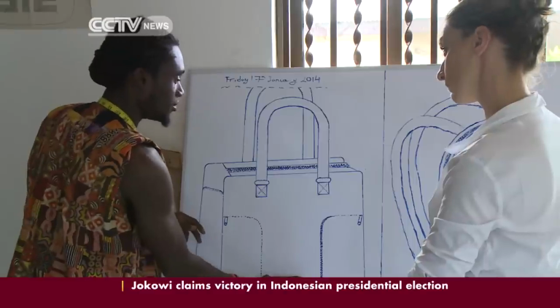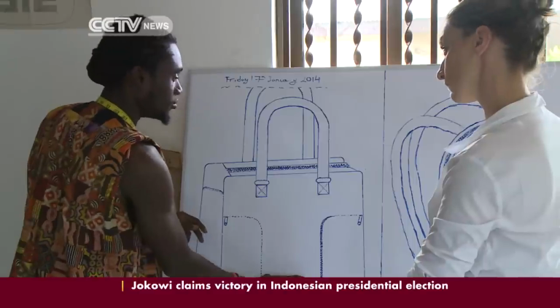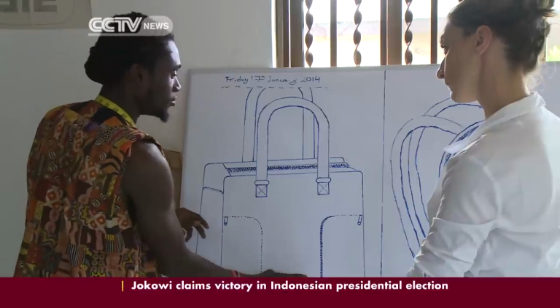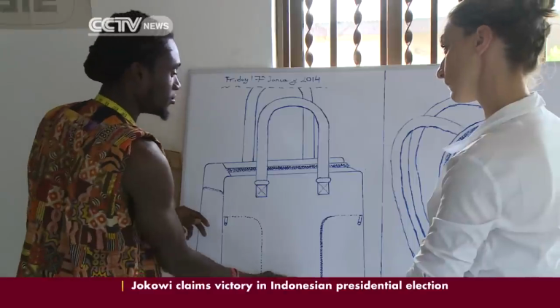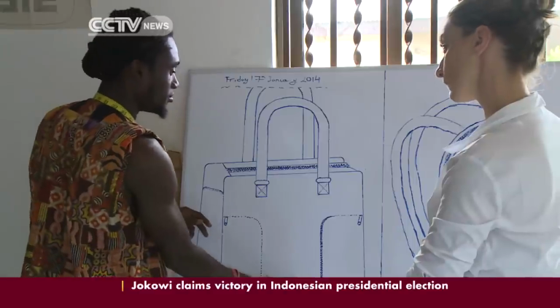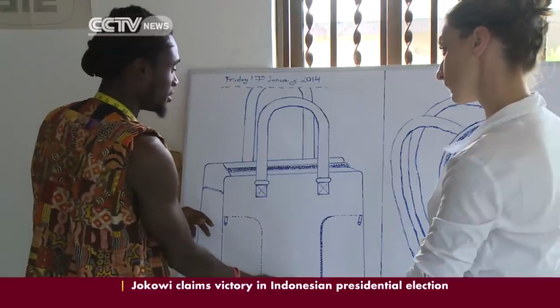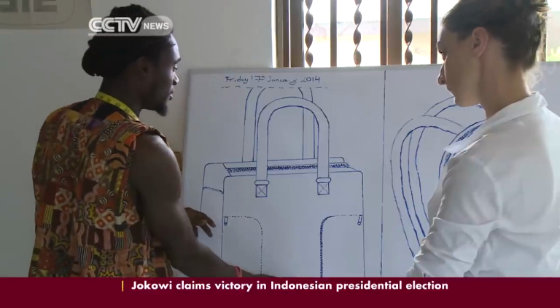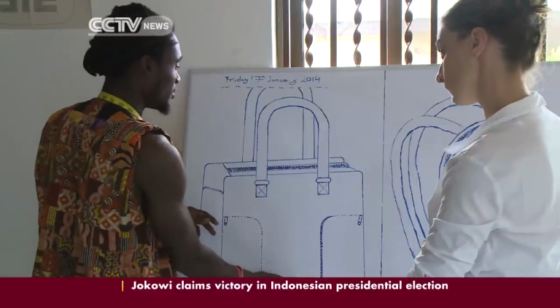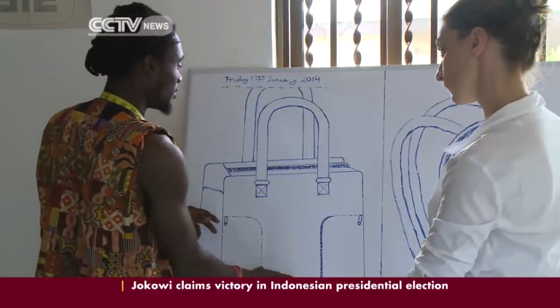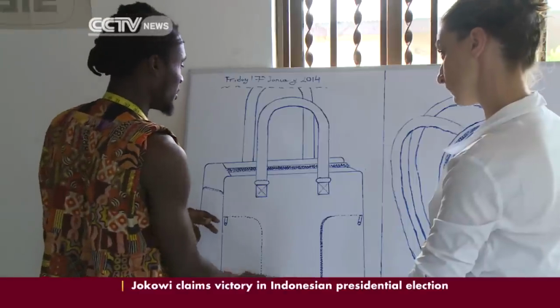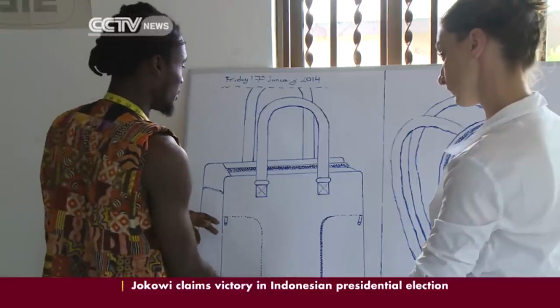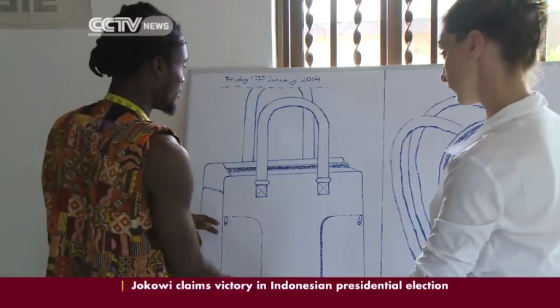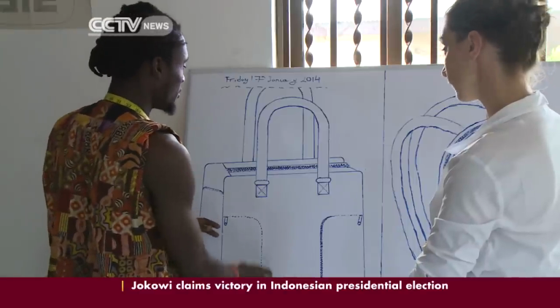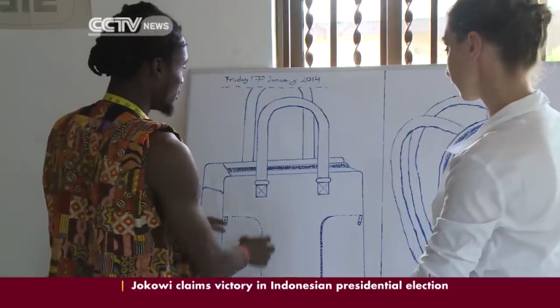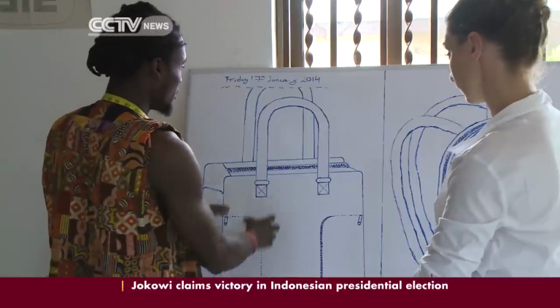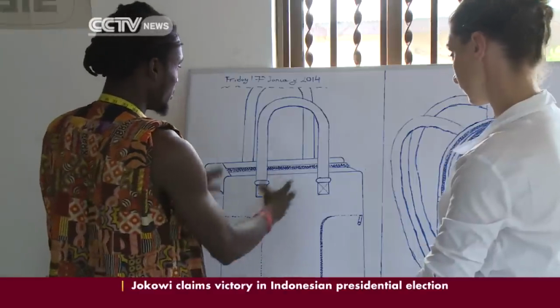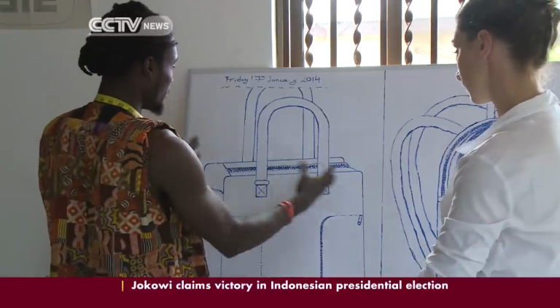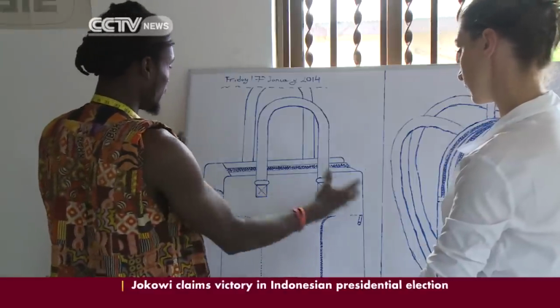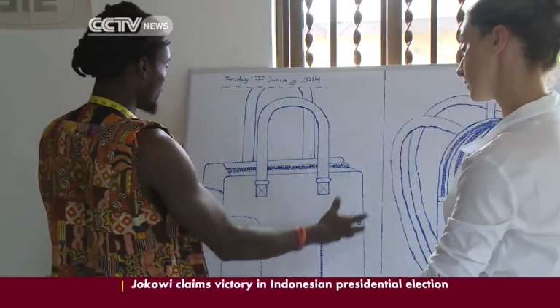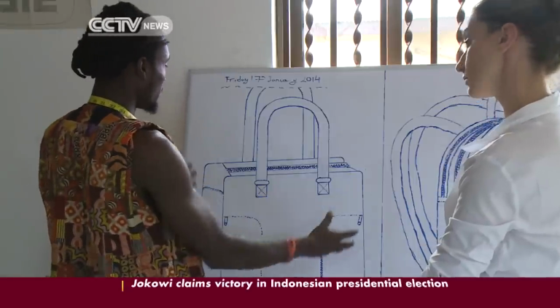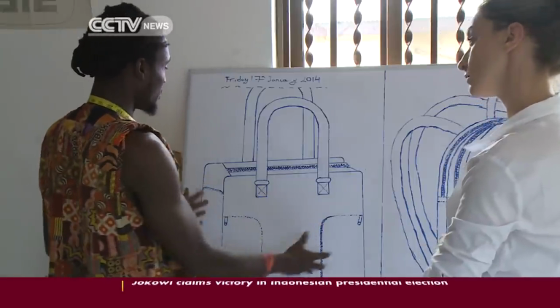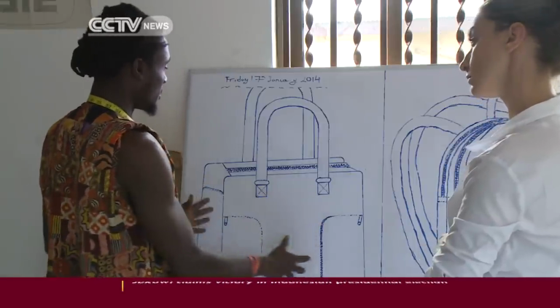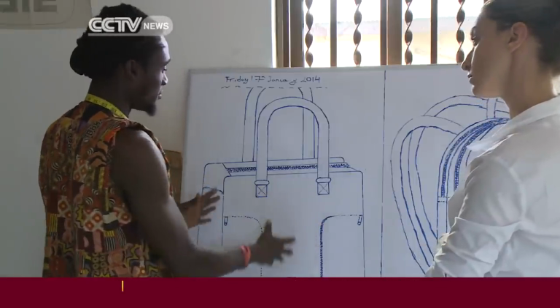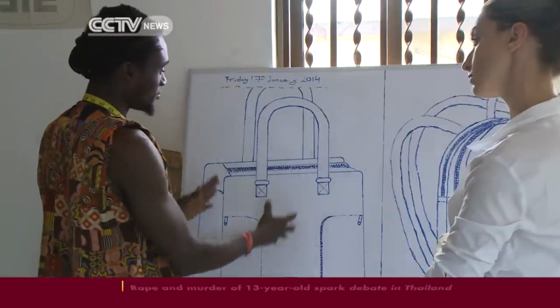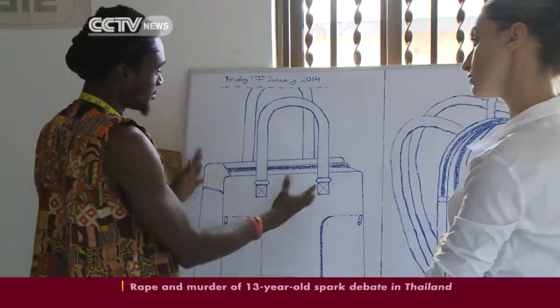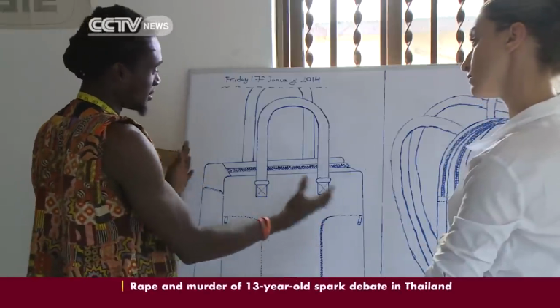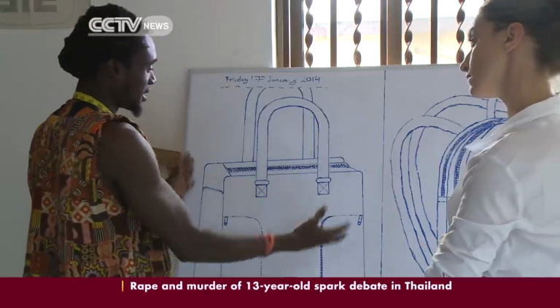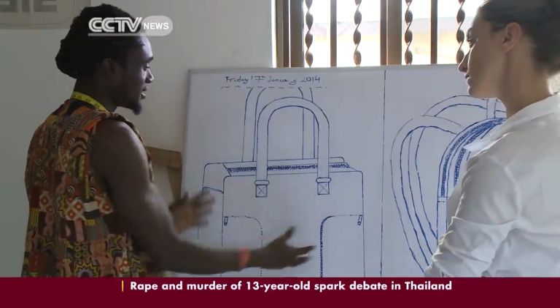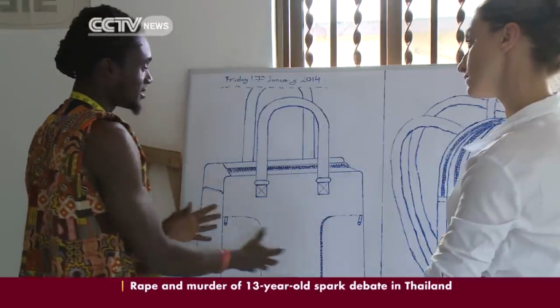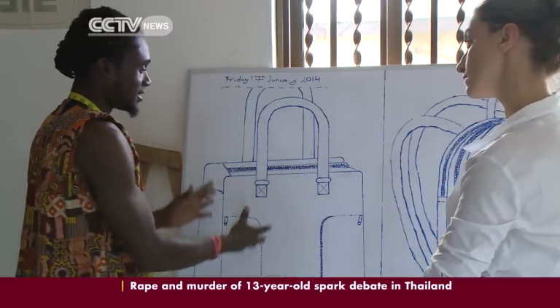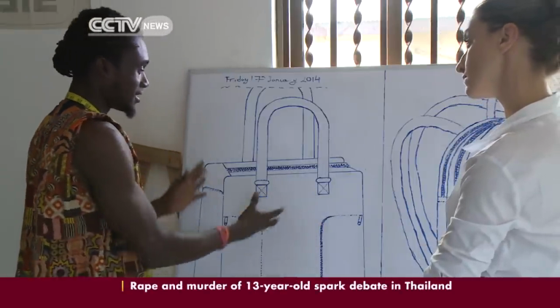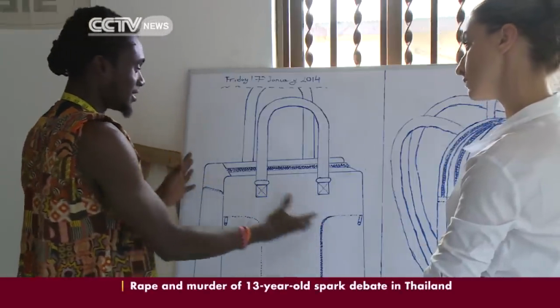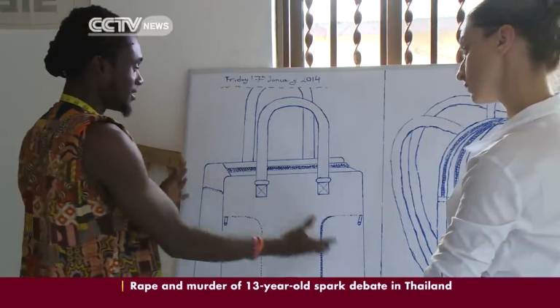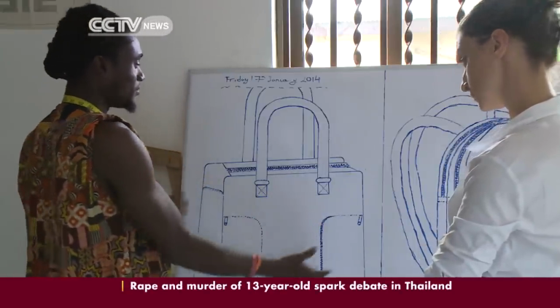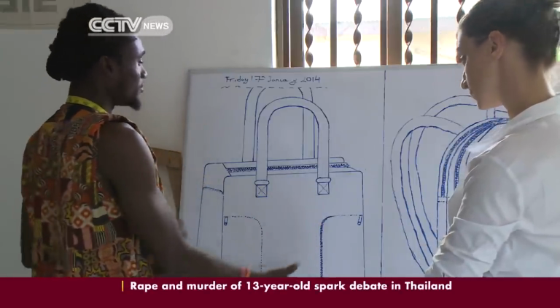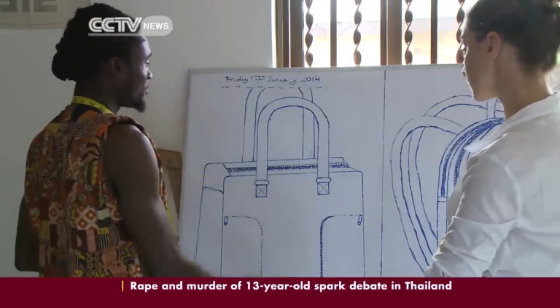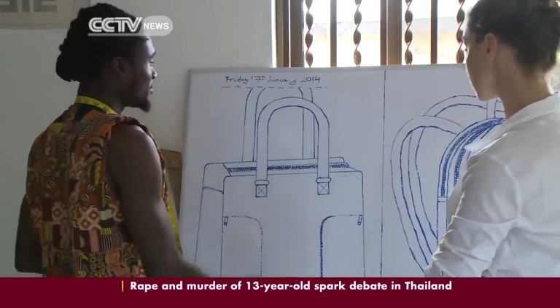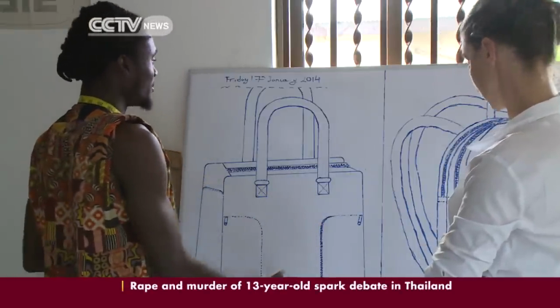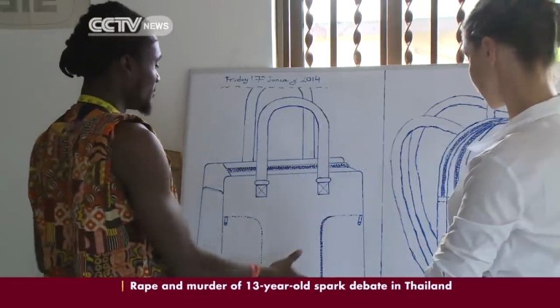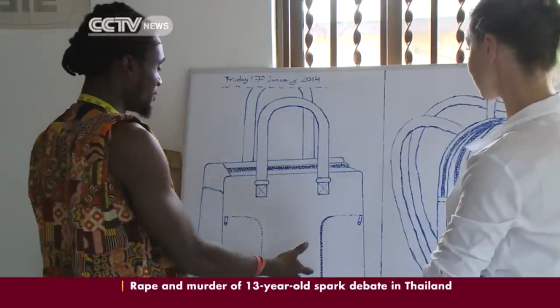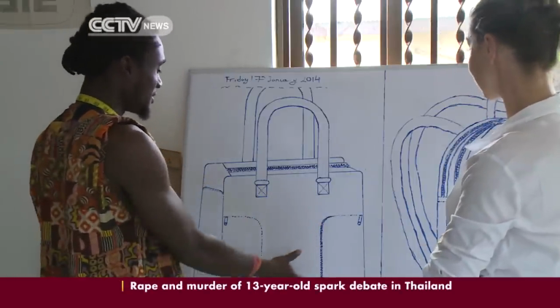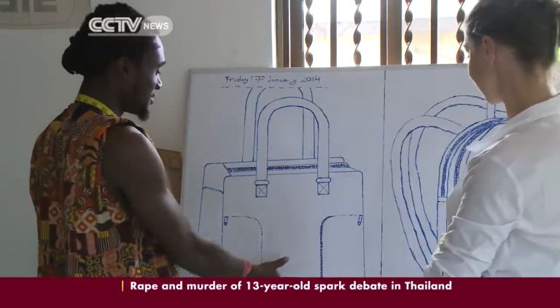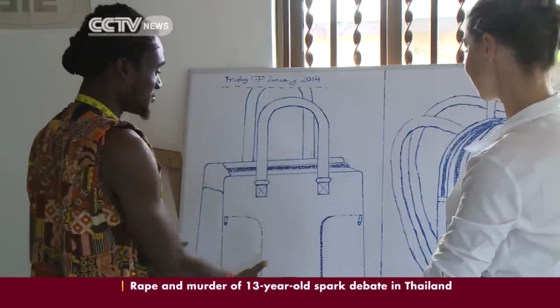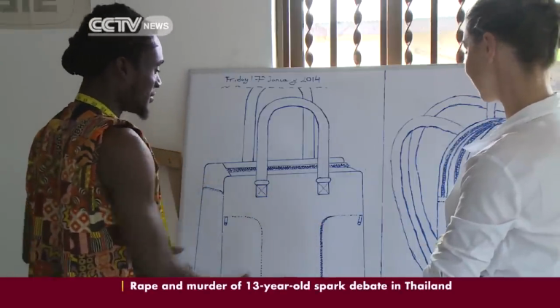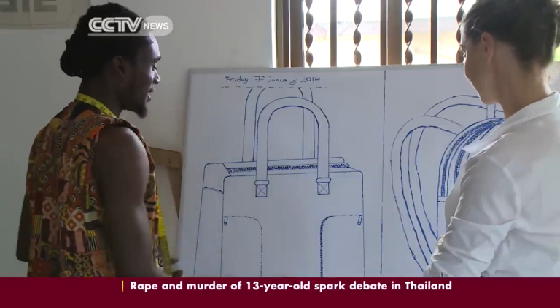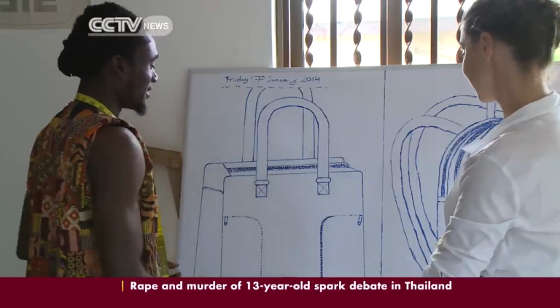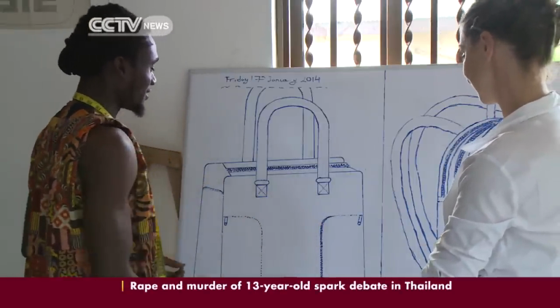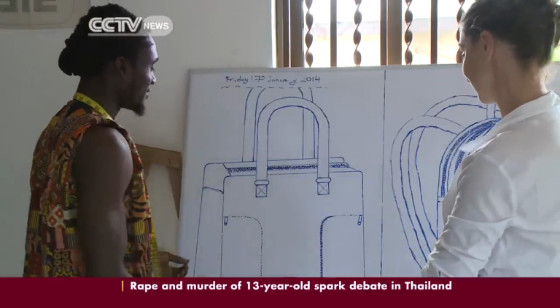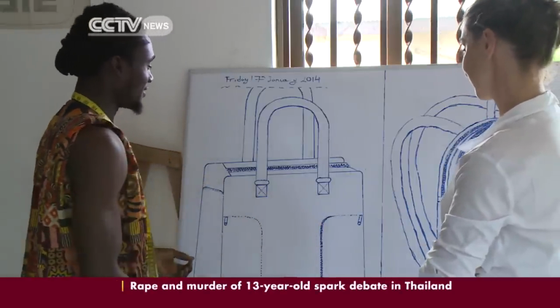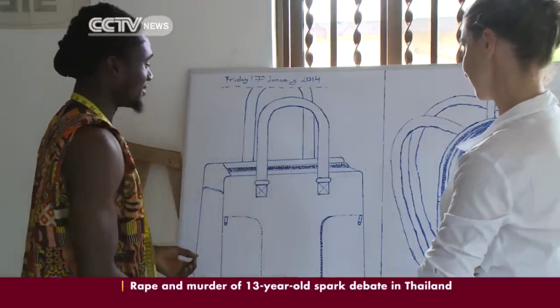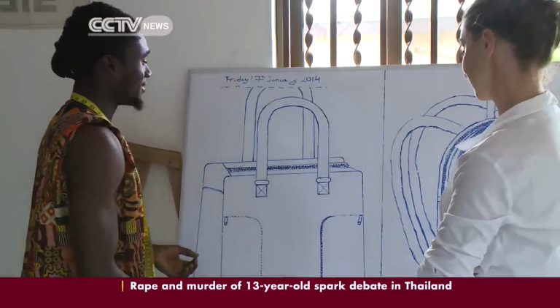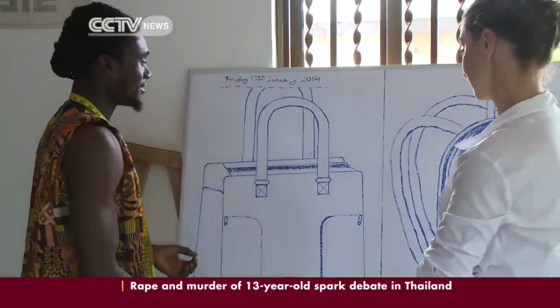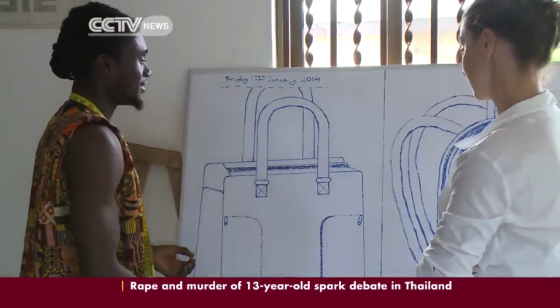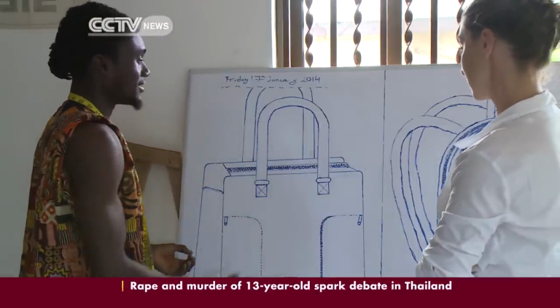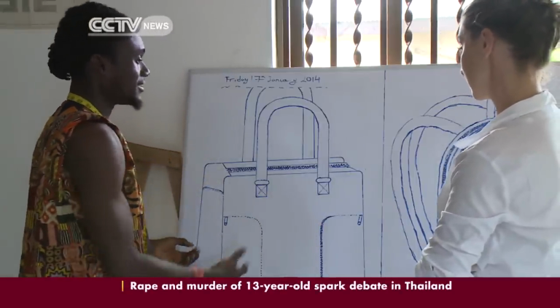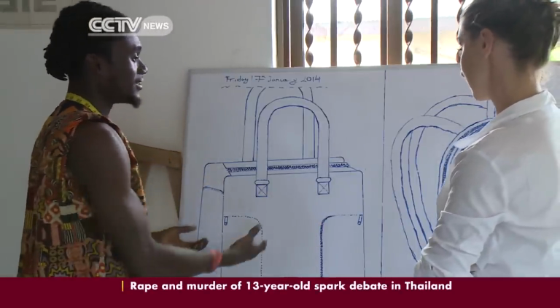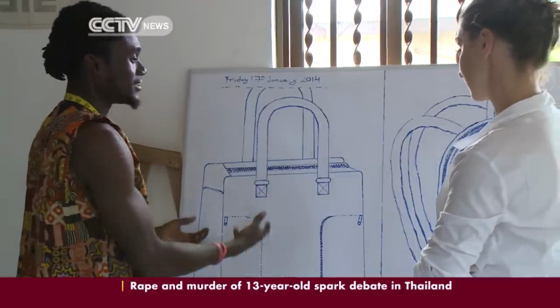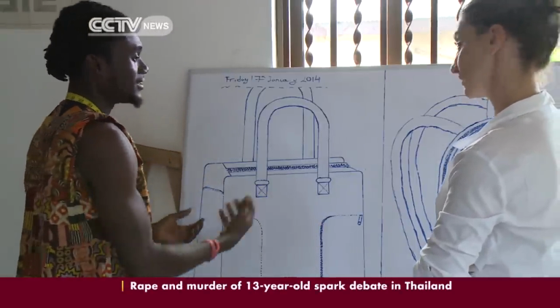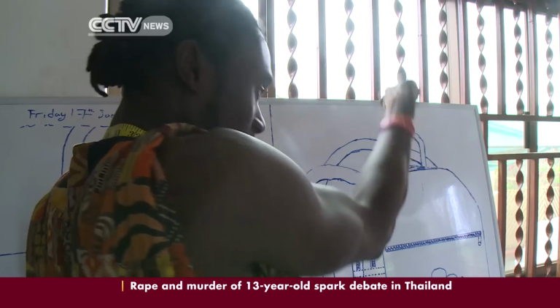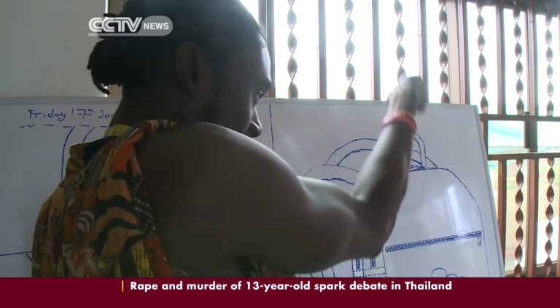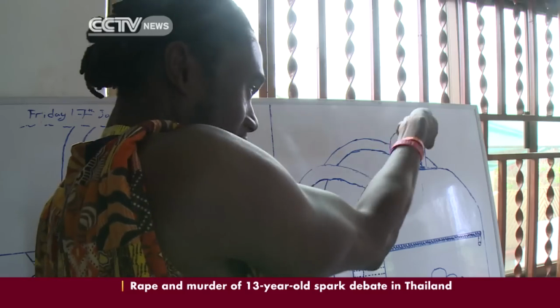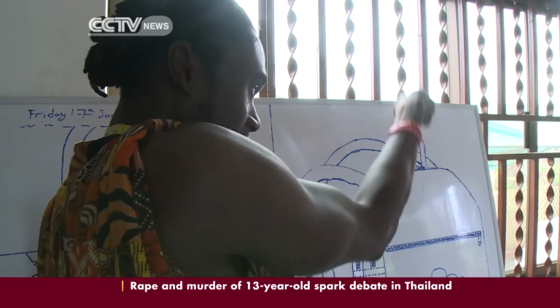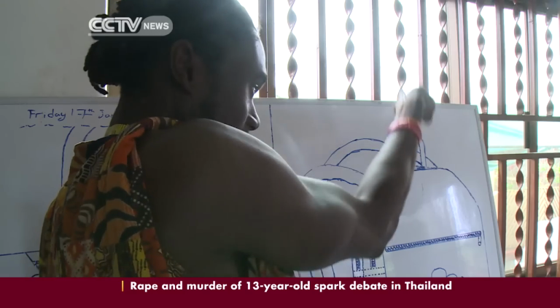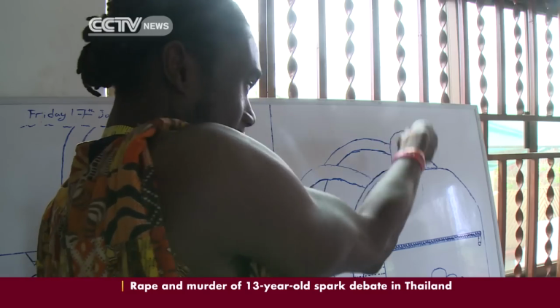Trashy Bags' products are sold both locally at their two stores in the capital, Accra, and worldwide through resellers.